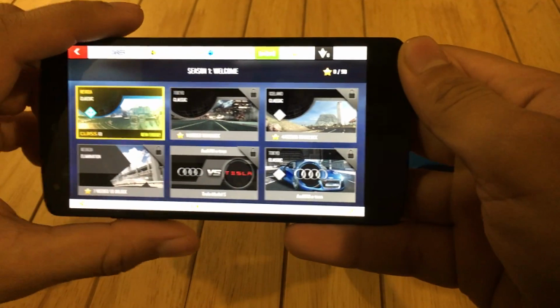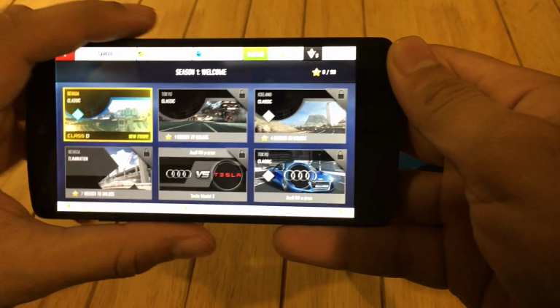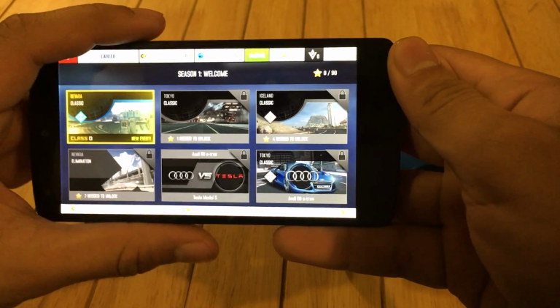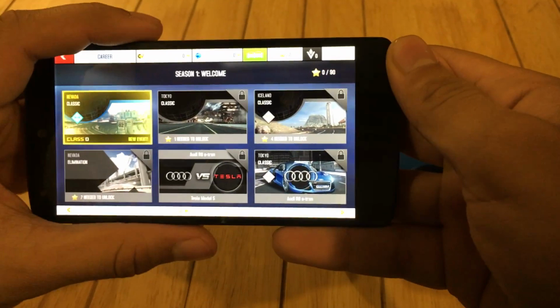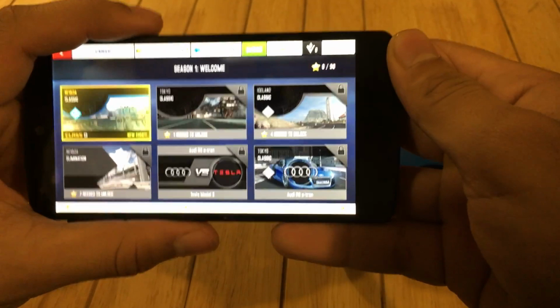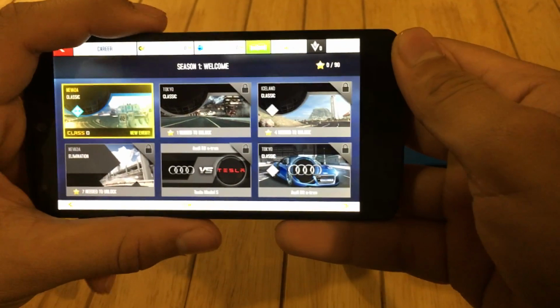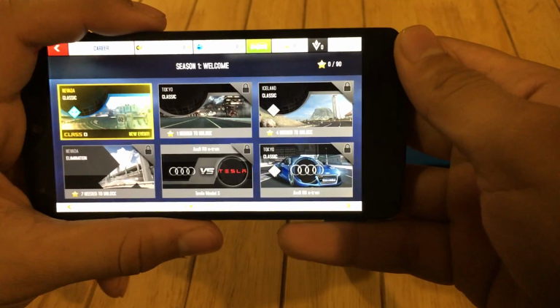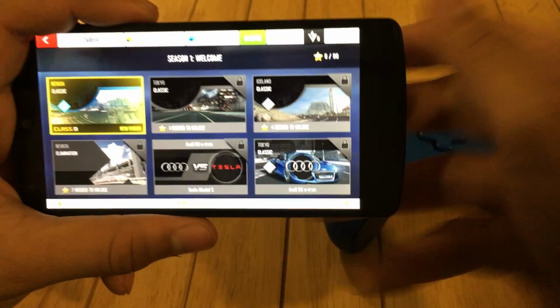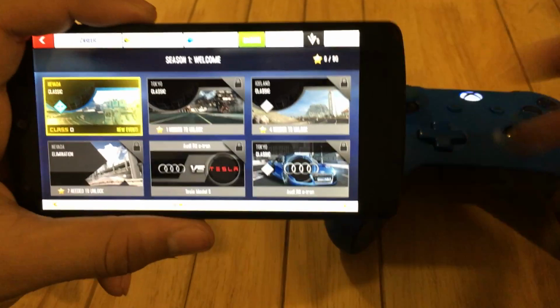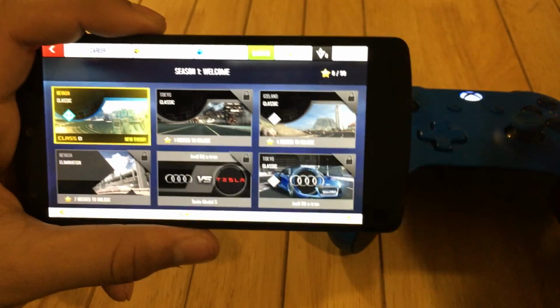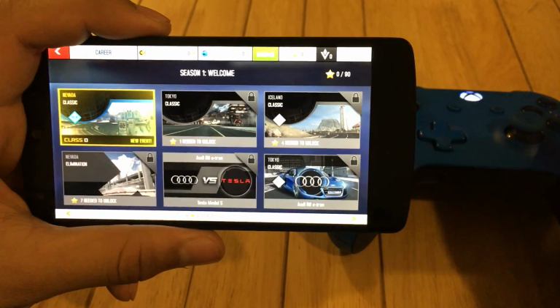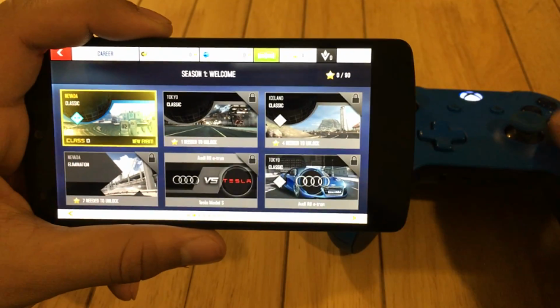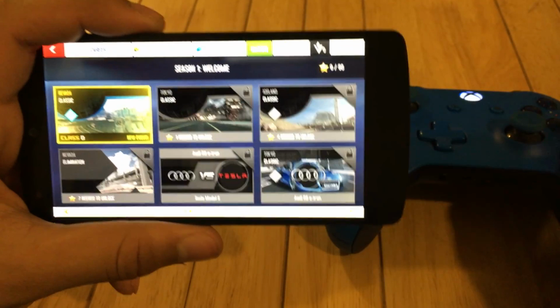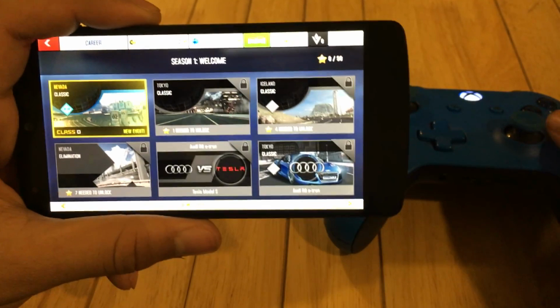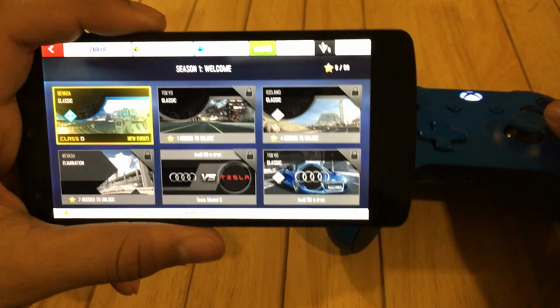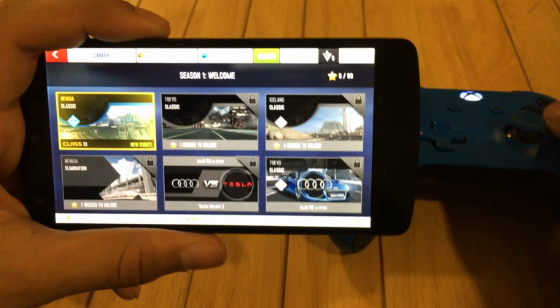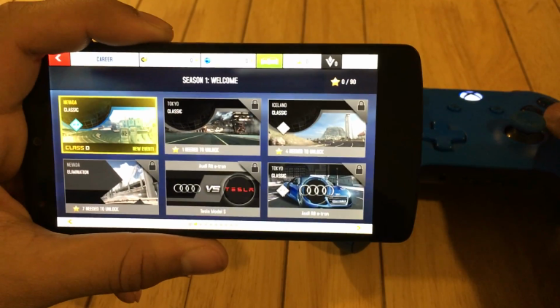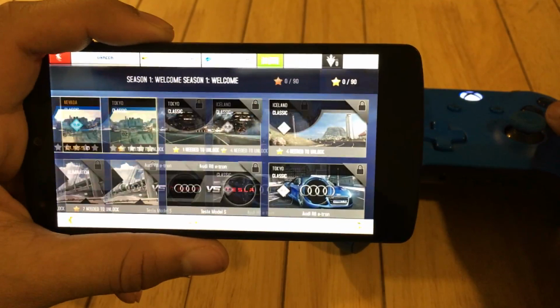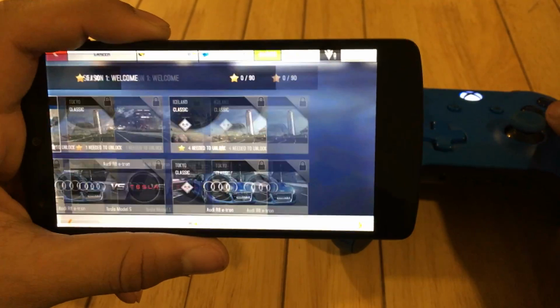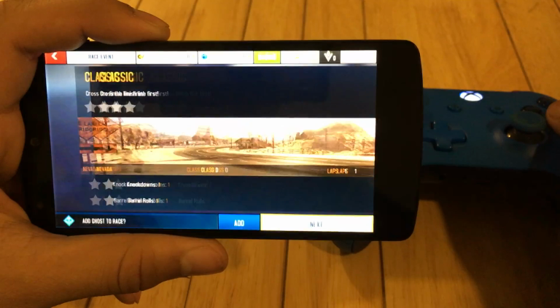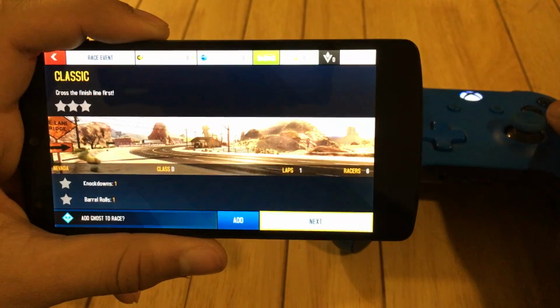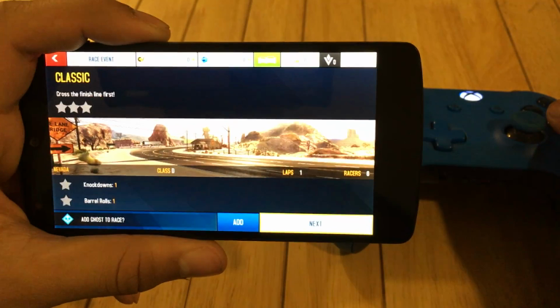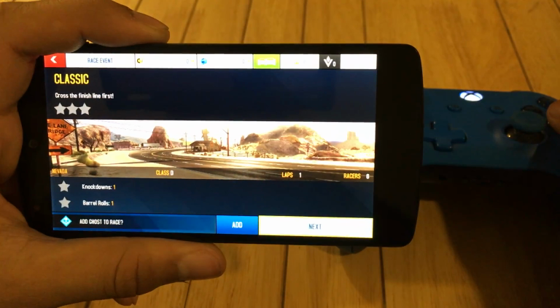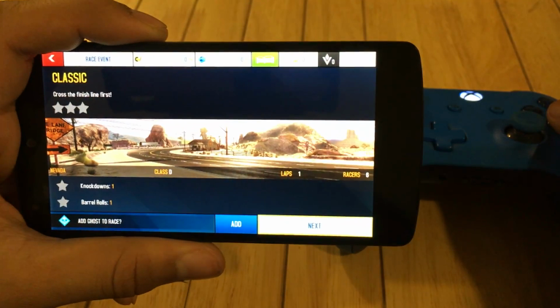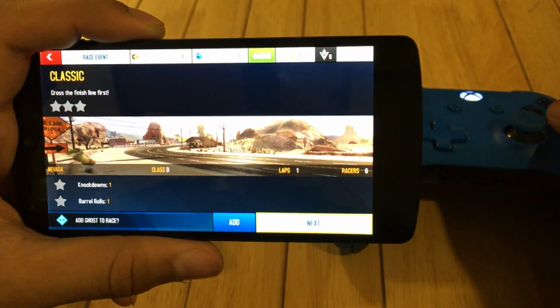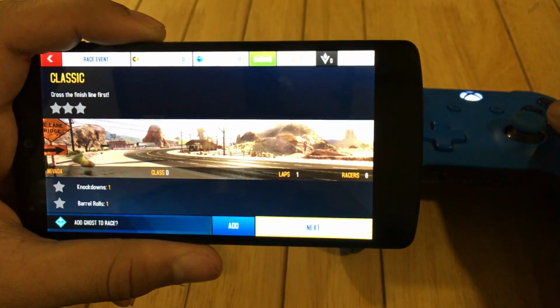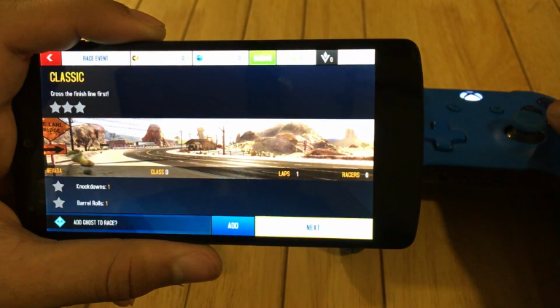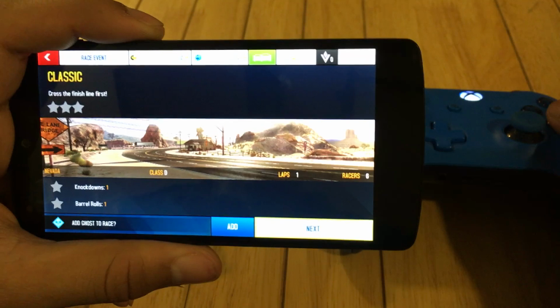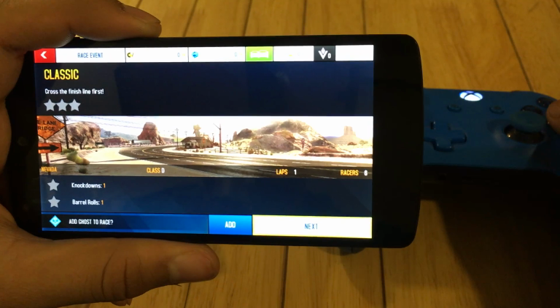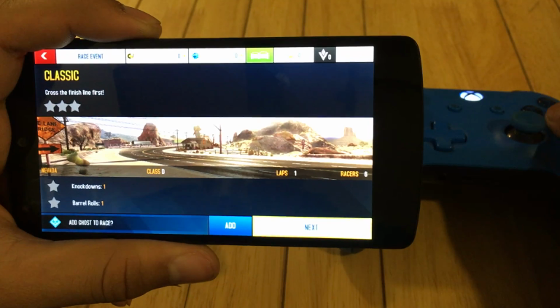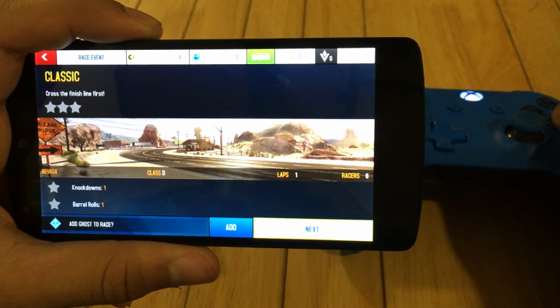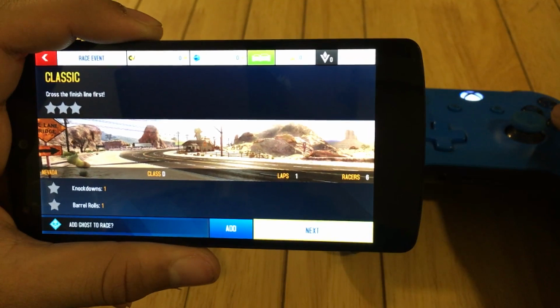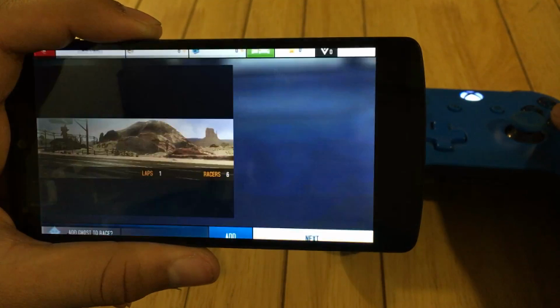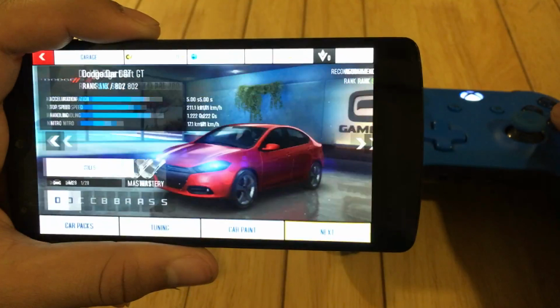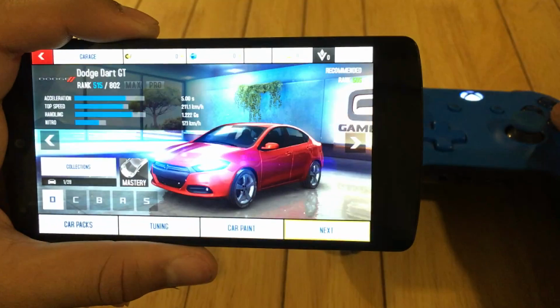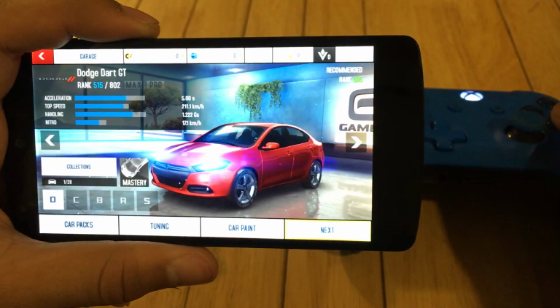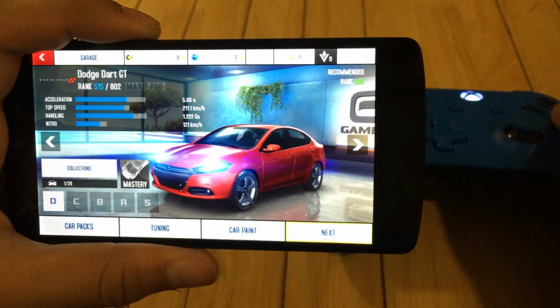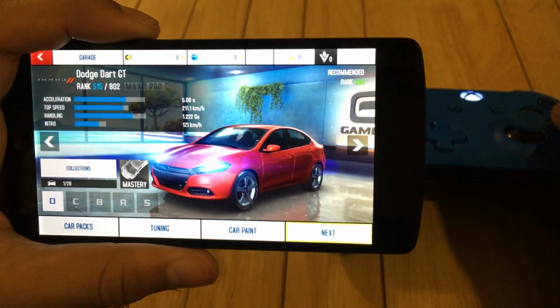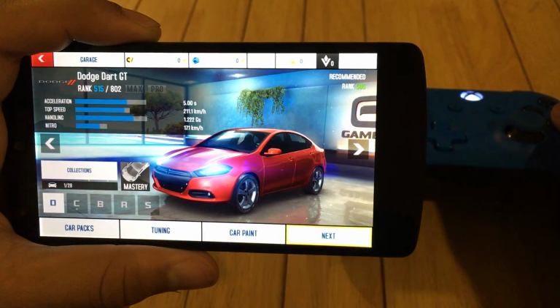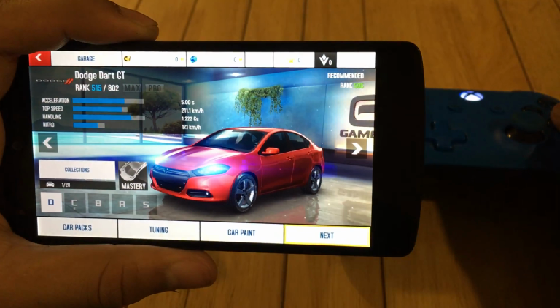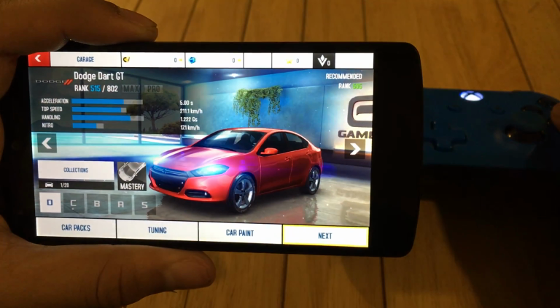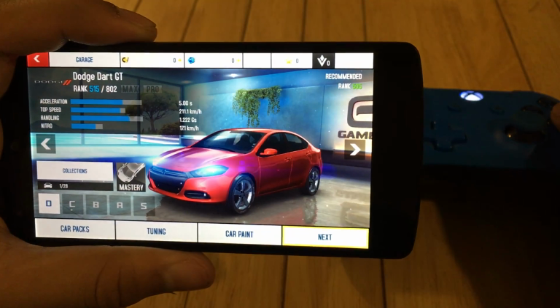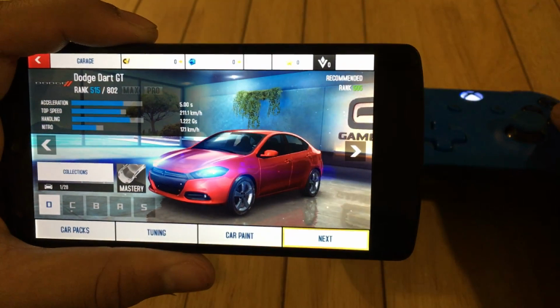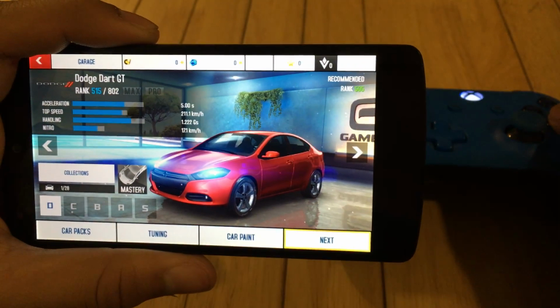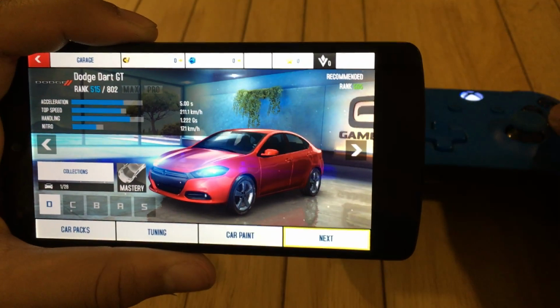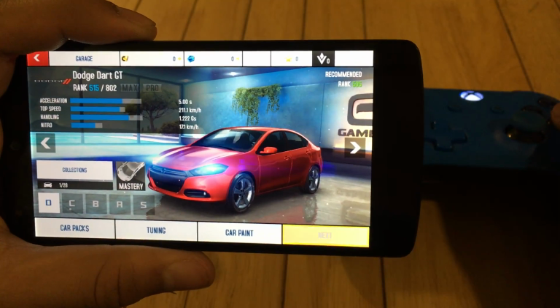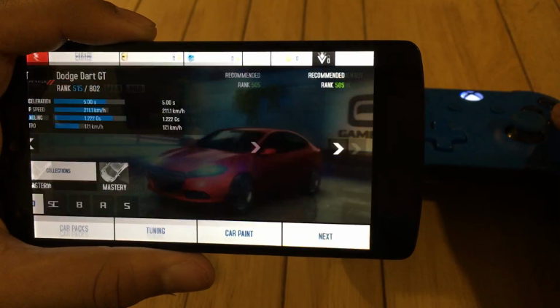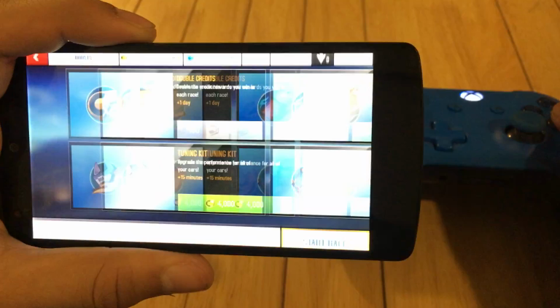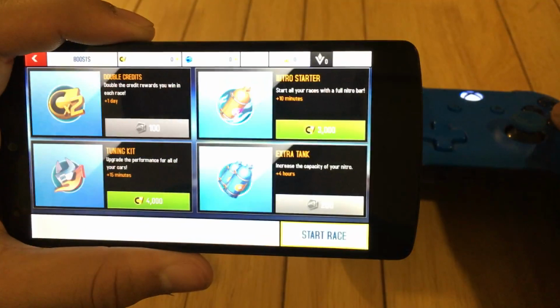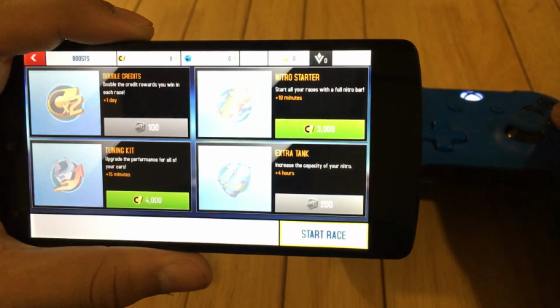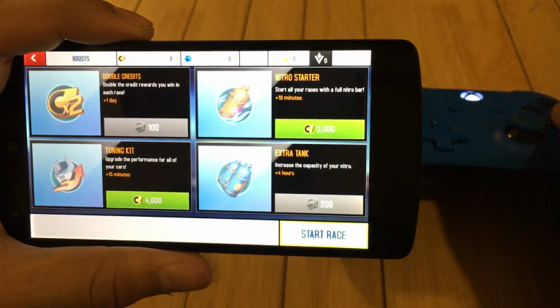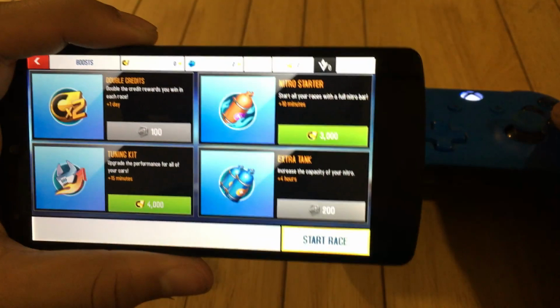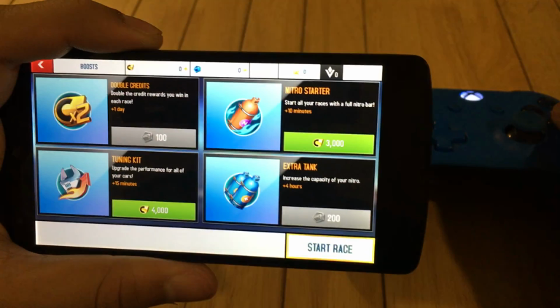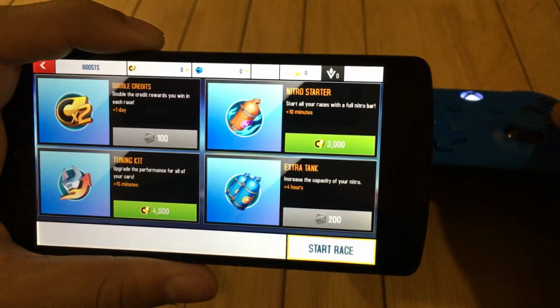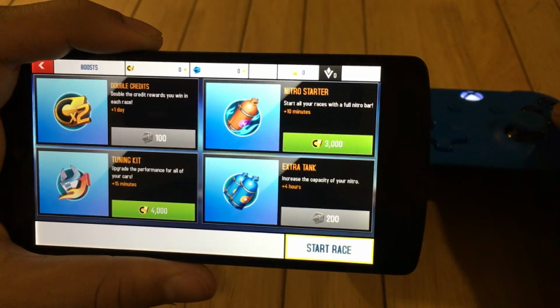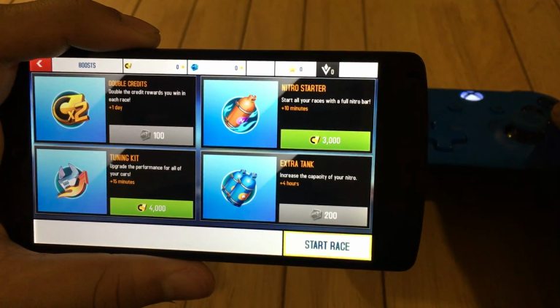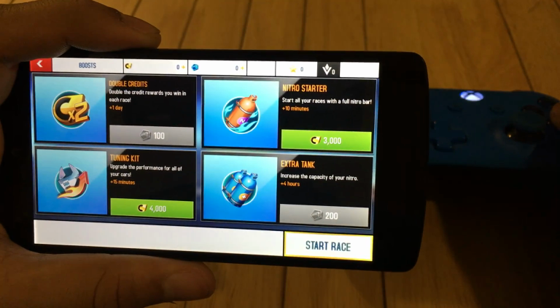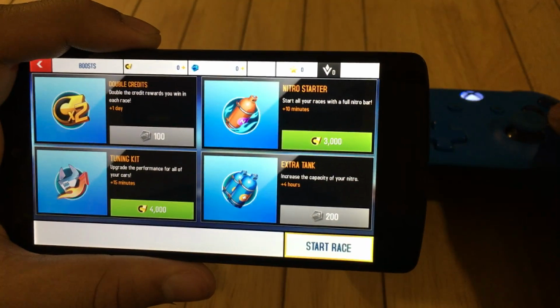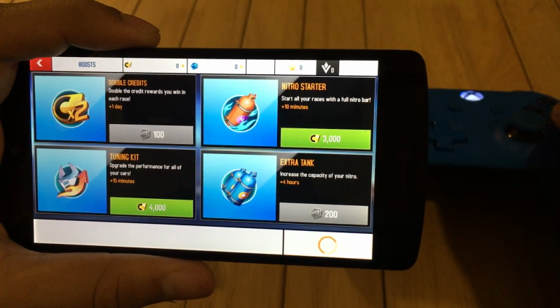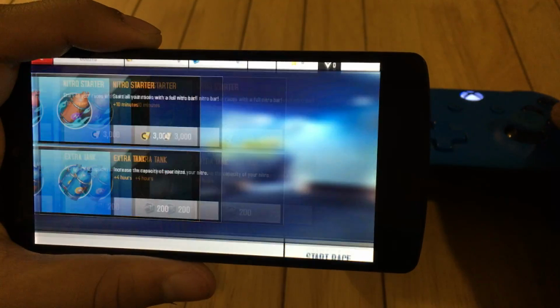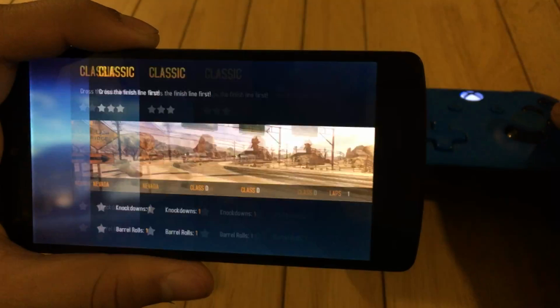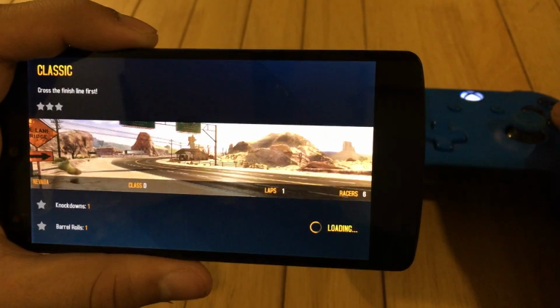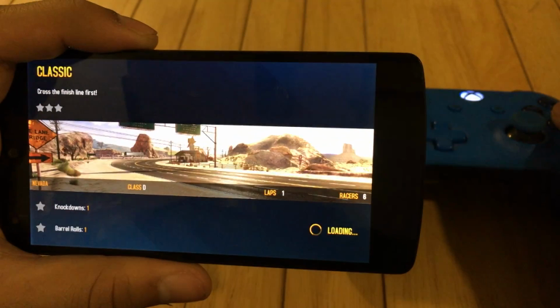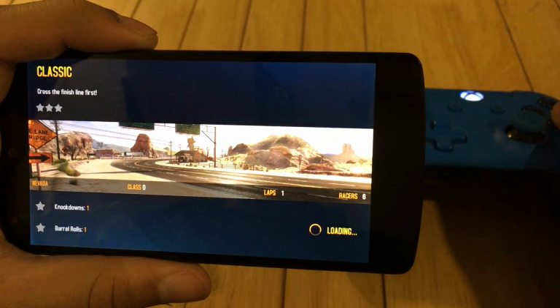We'll play the classic mode — next, next, start race.